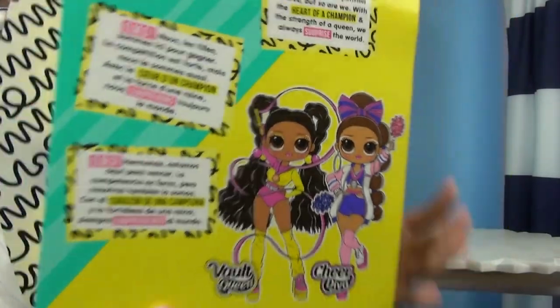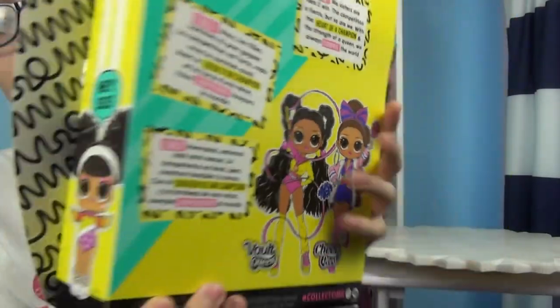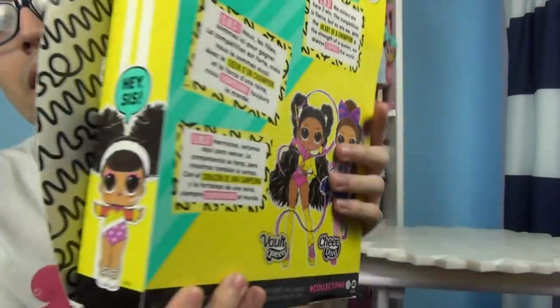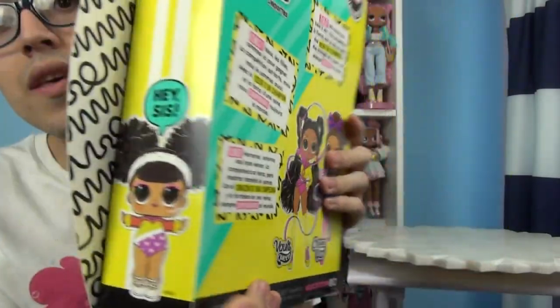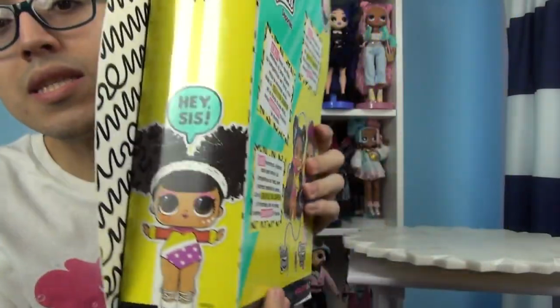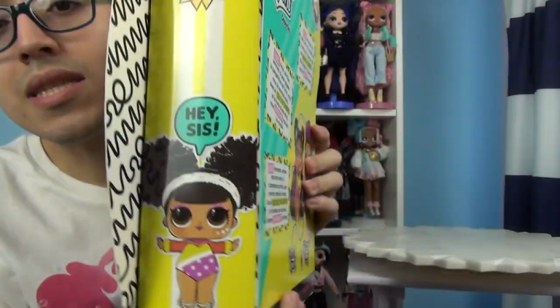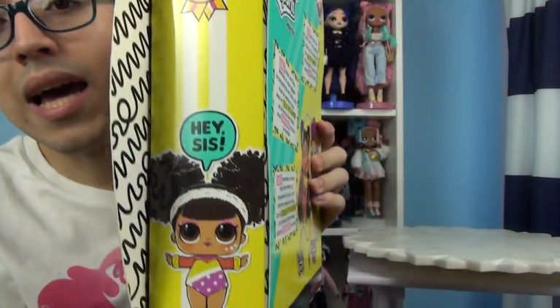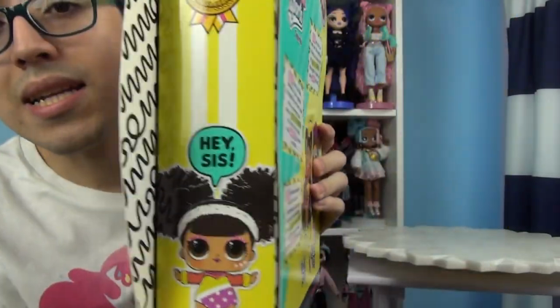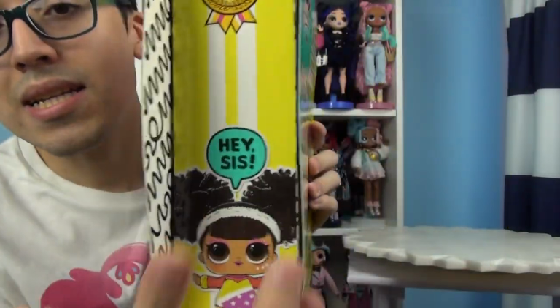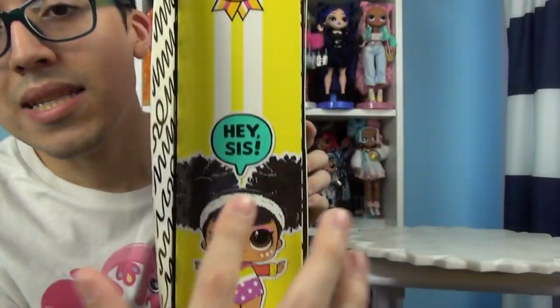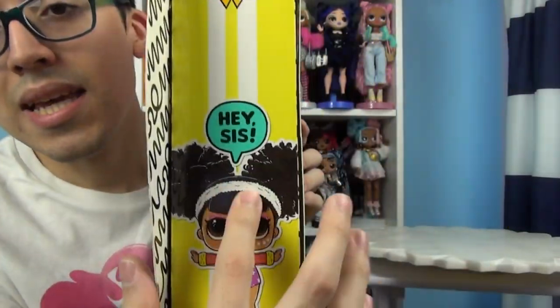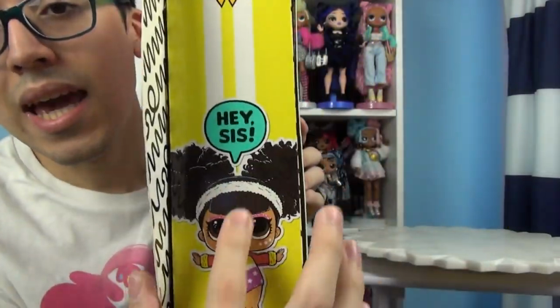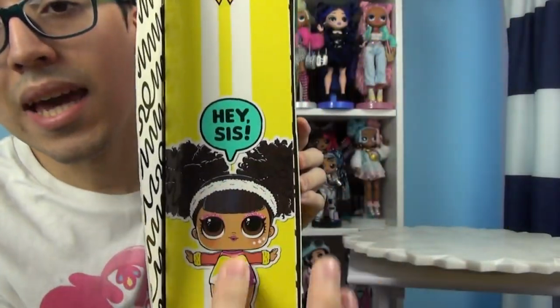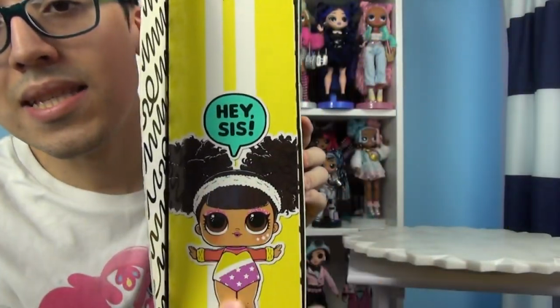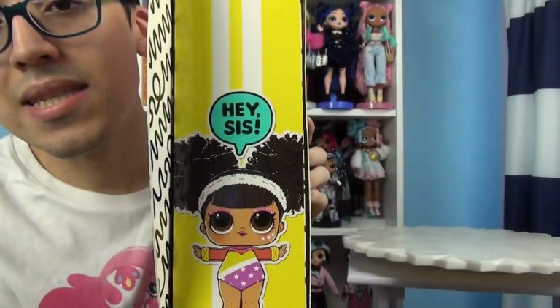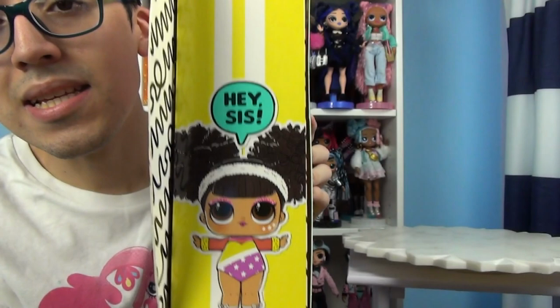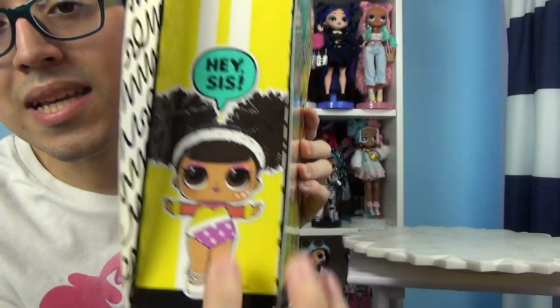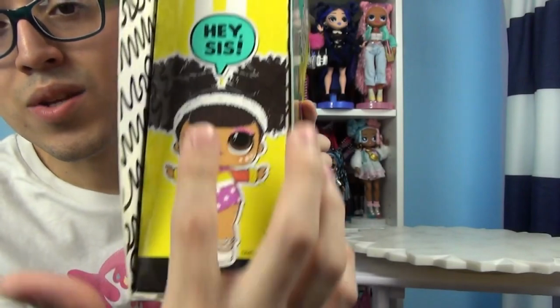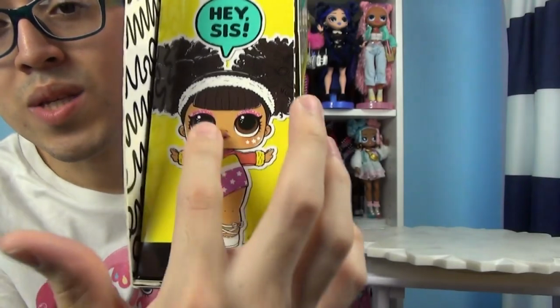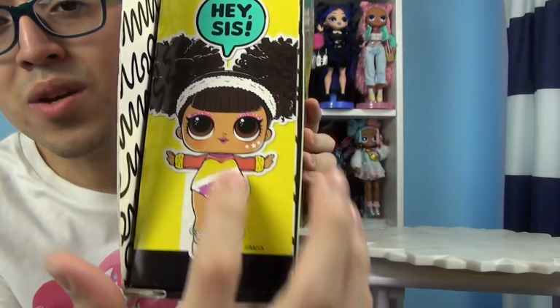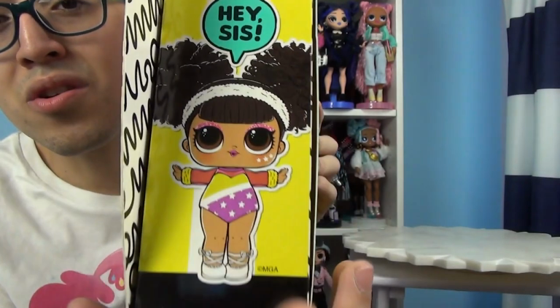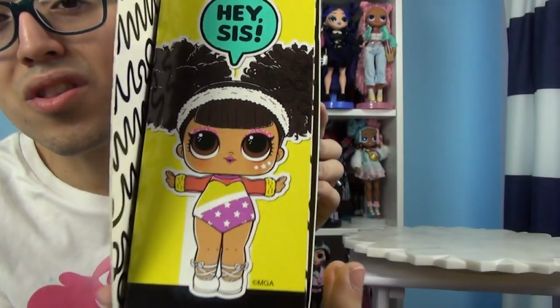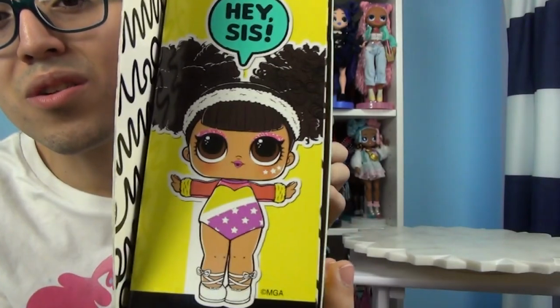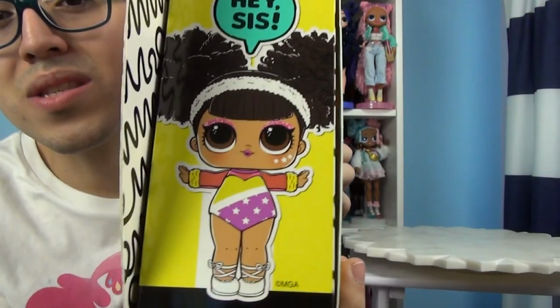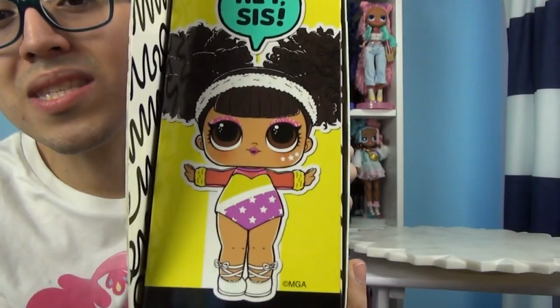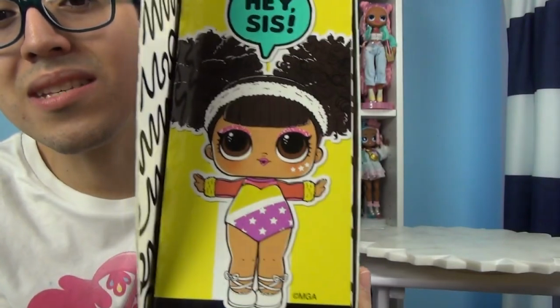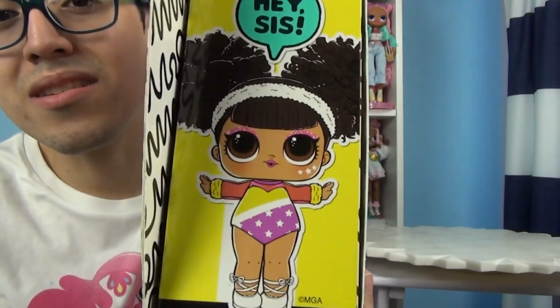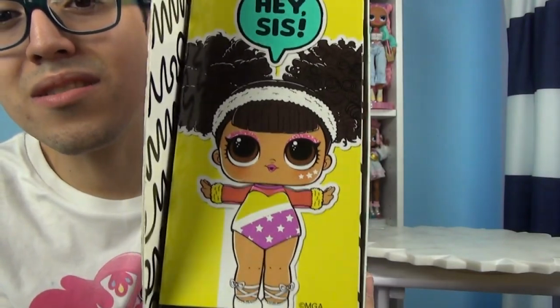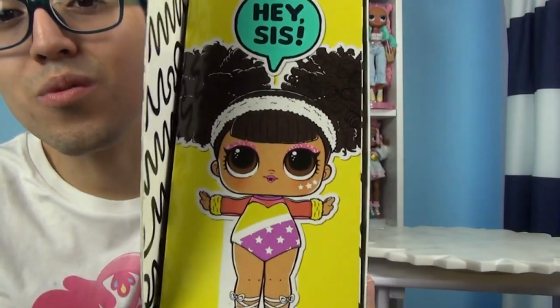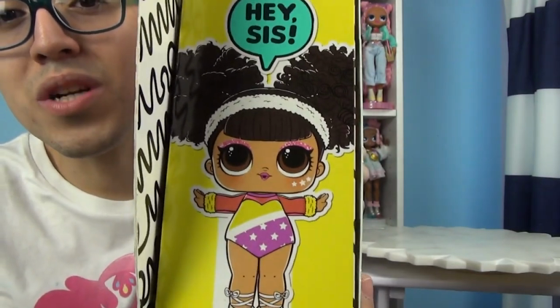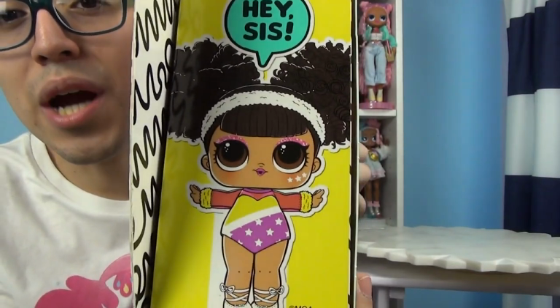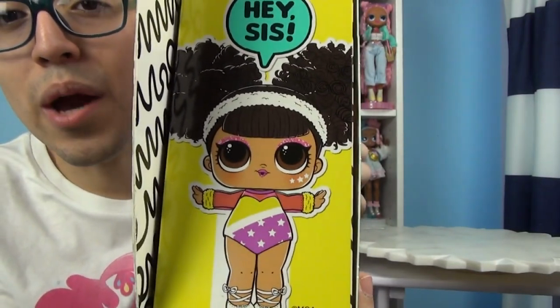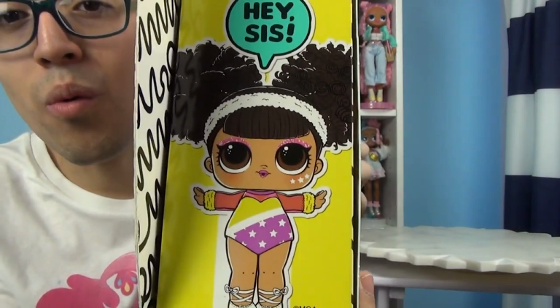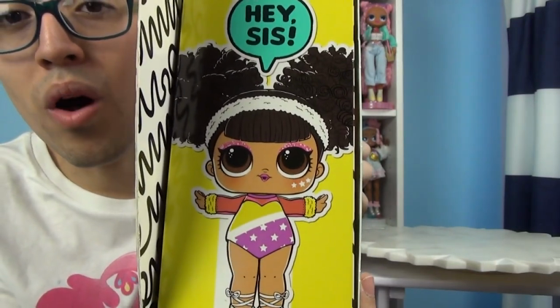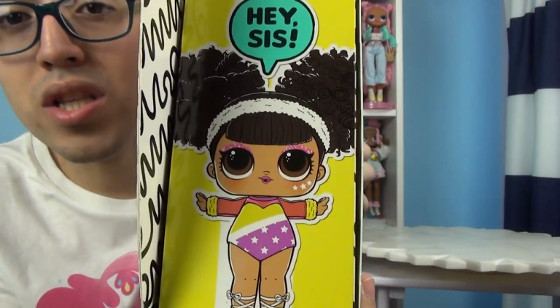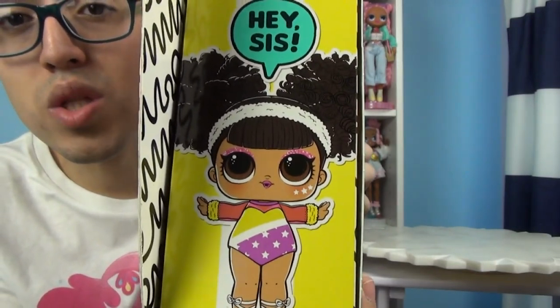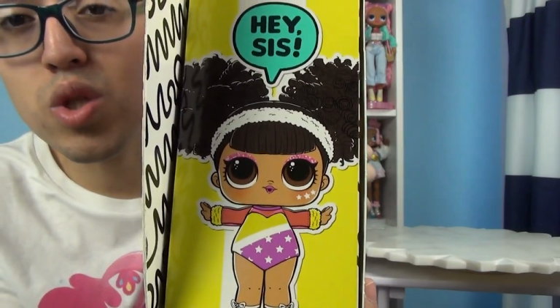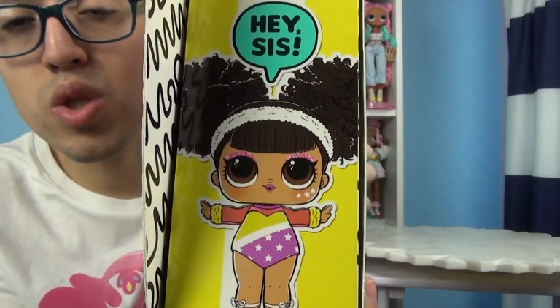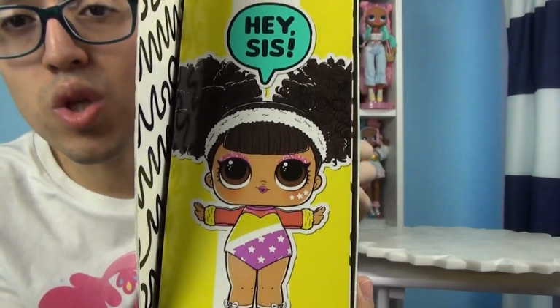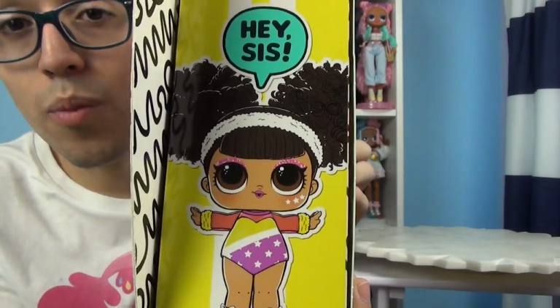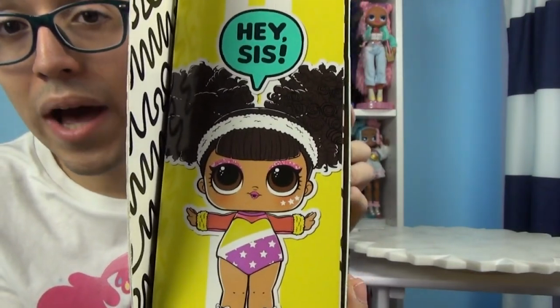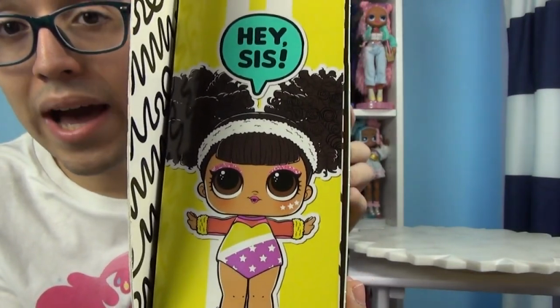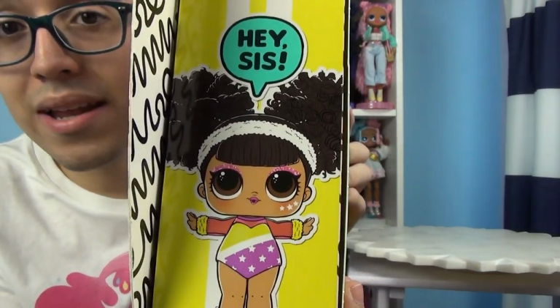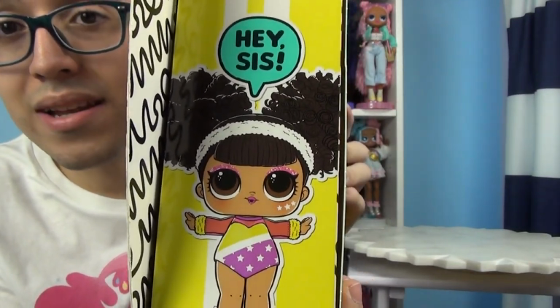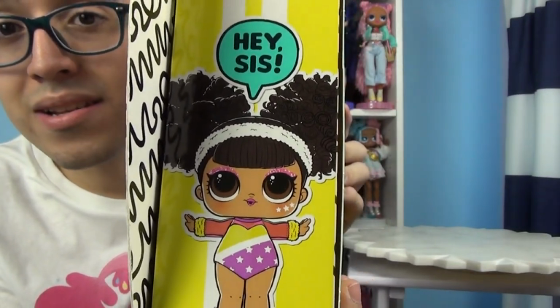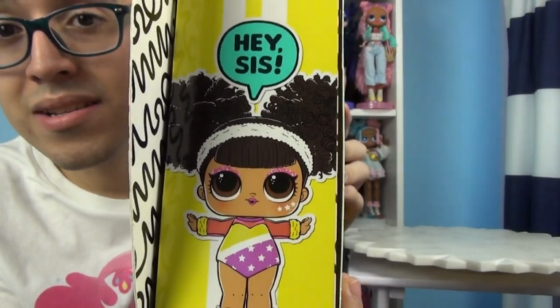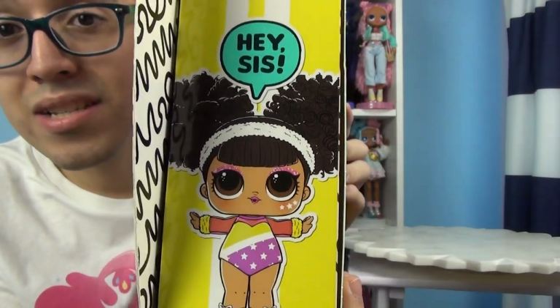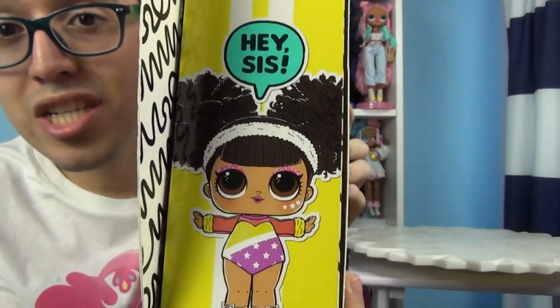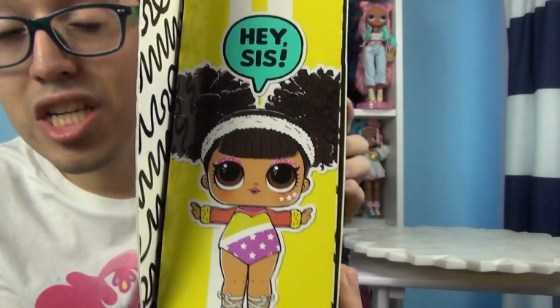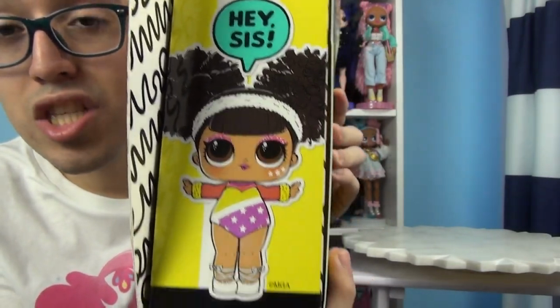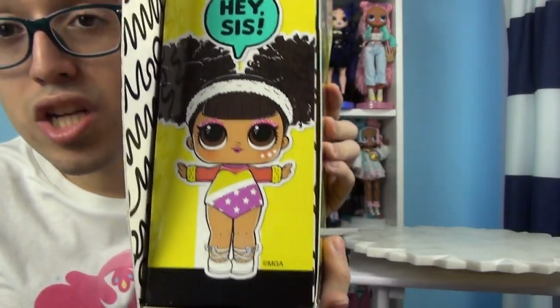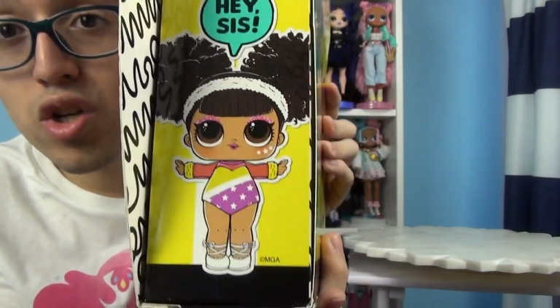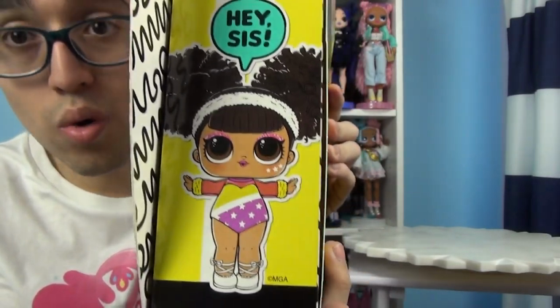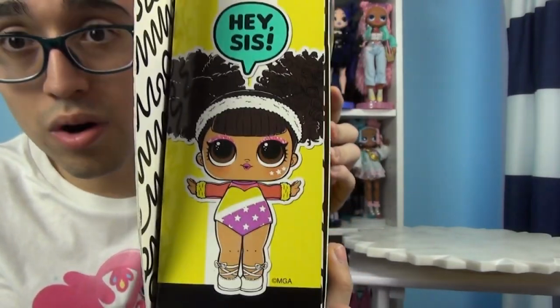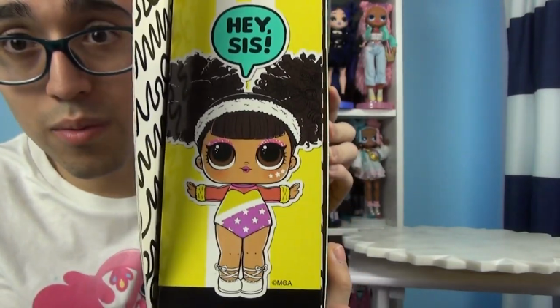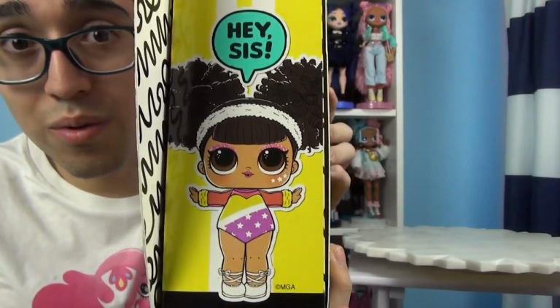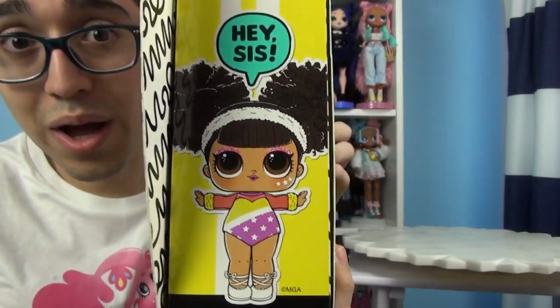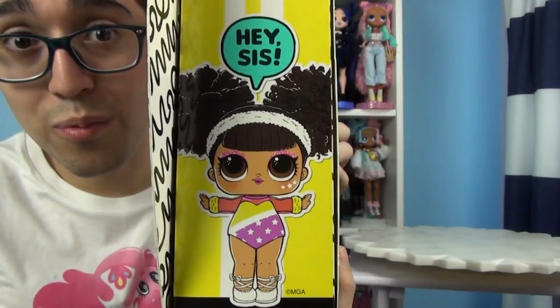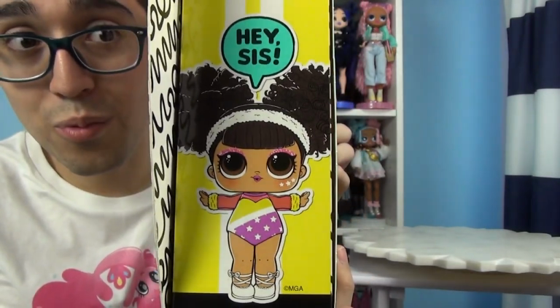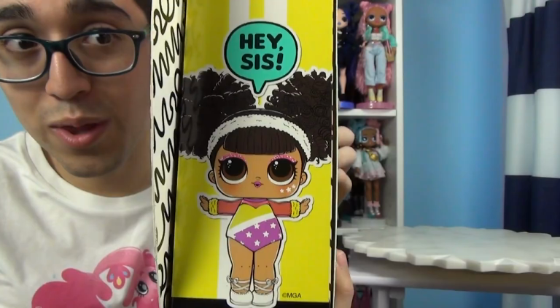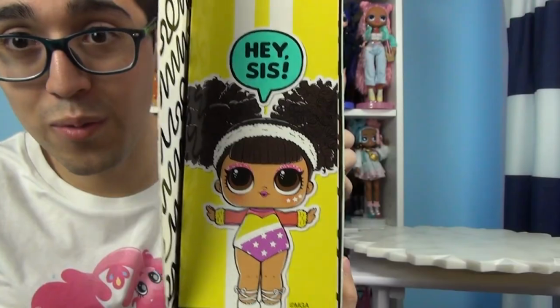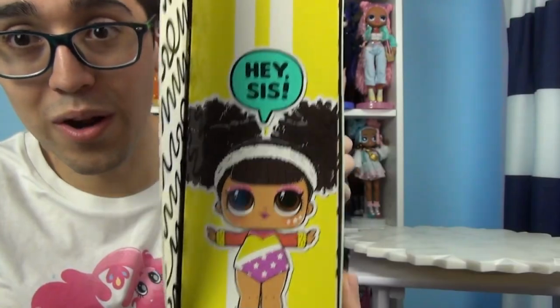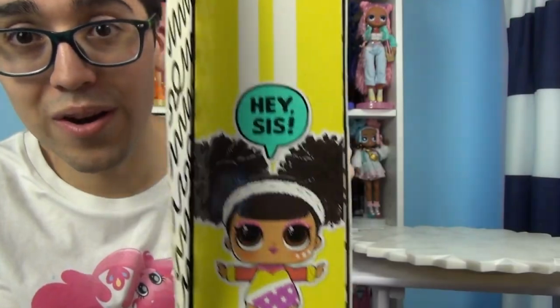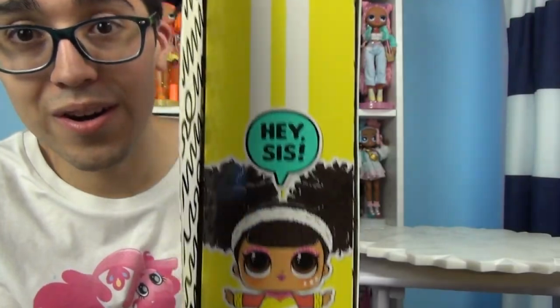On this side it does say hey sis and you see her little sister which I want so bad. She is adorable. I really want her.